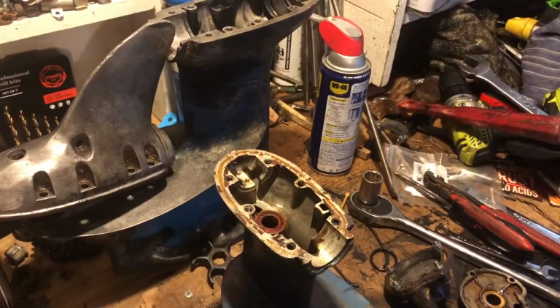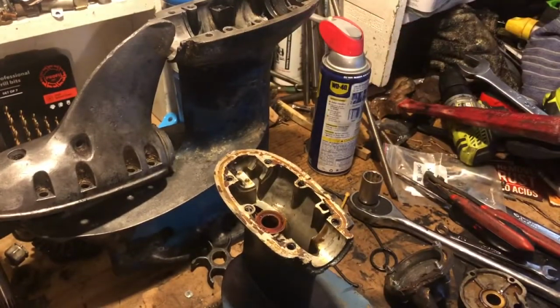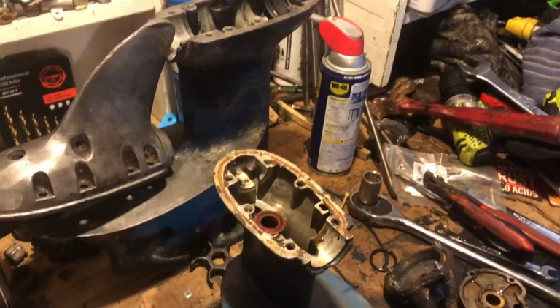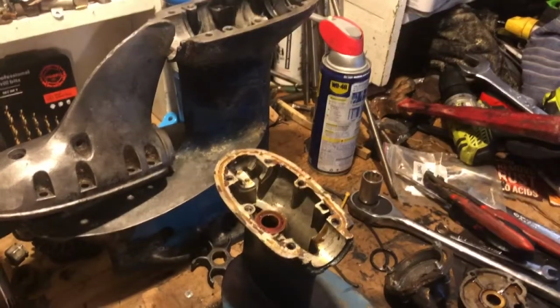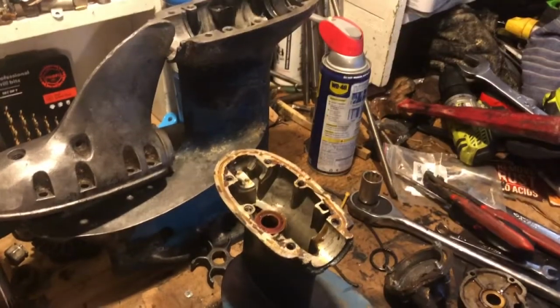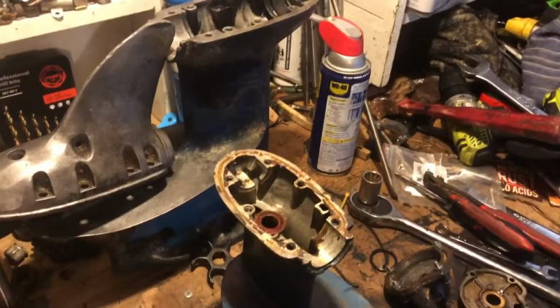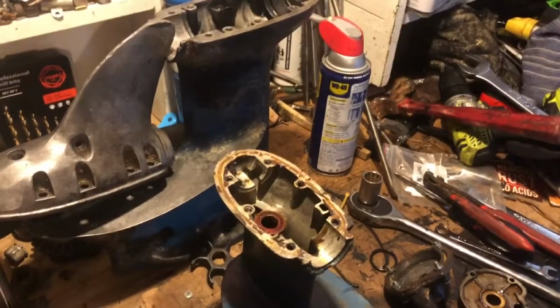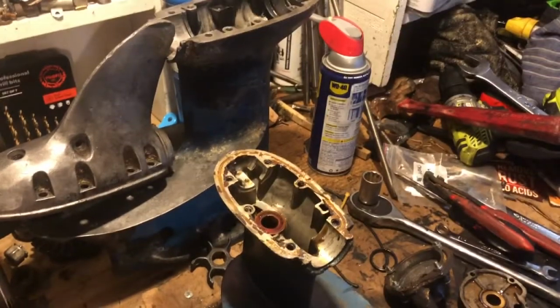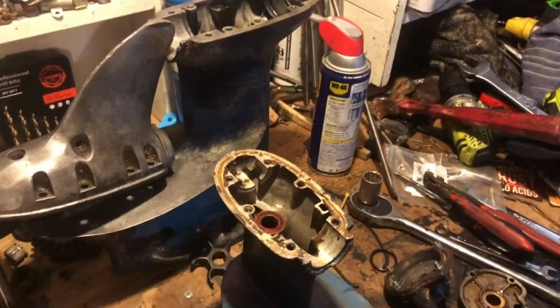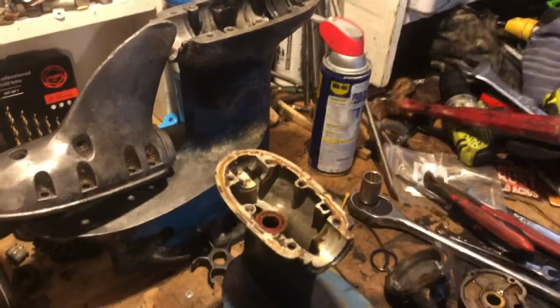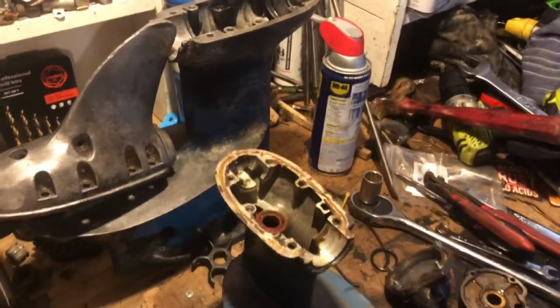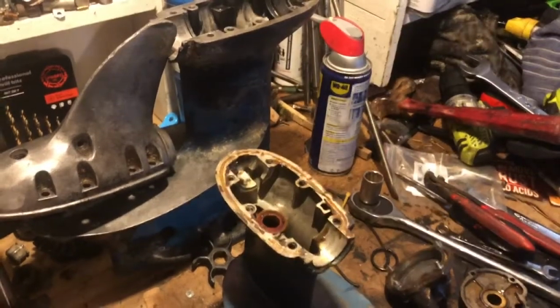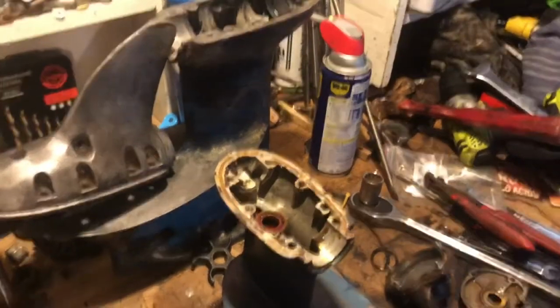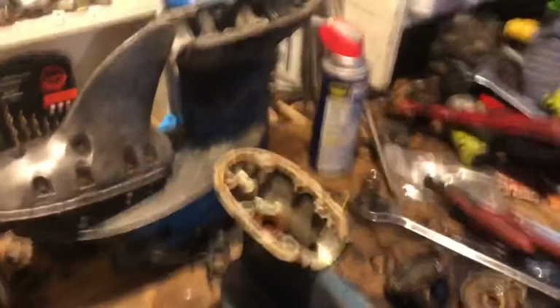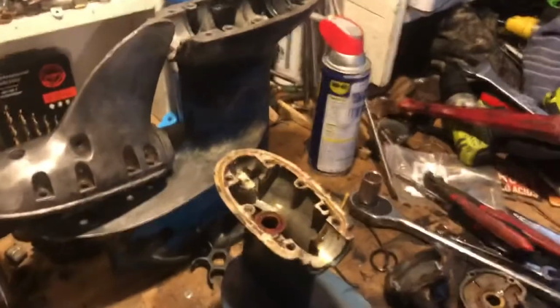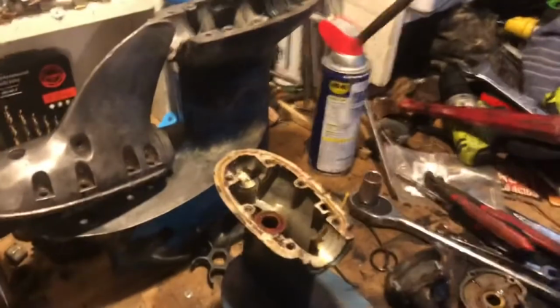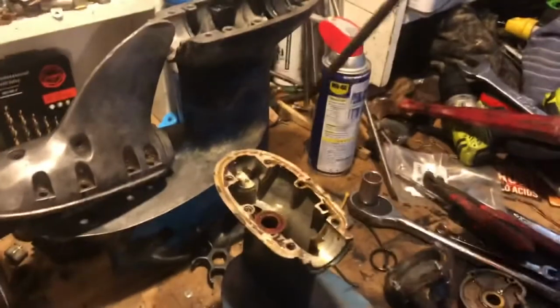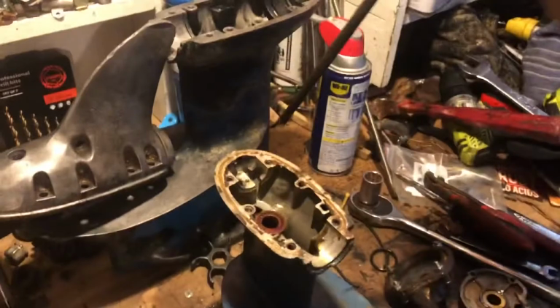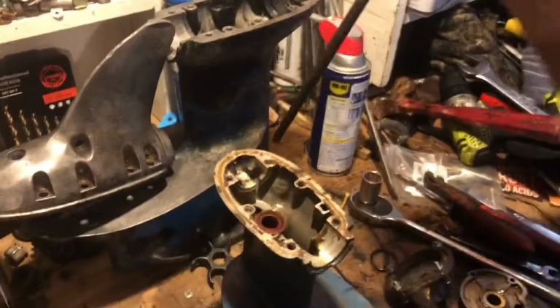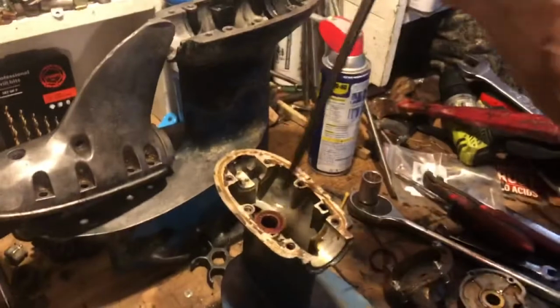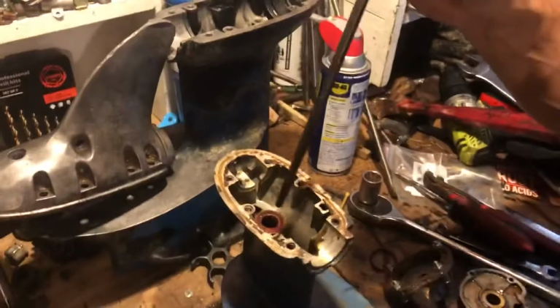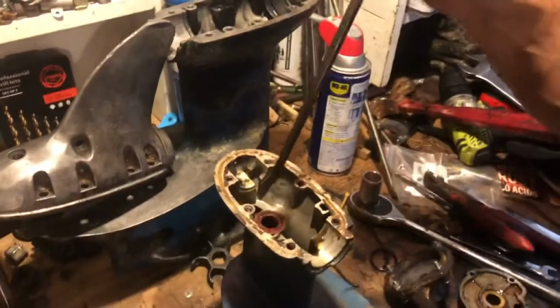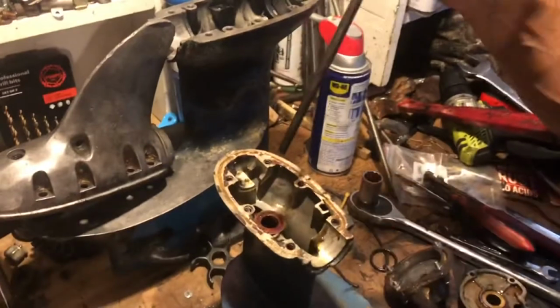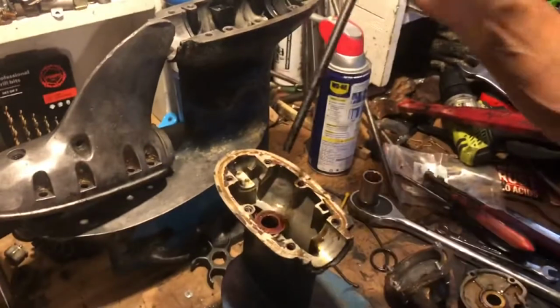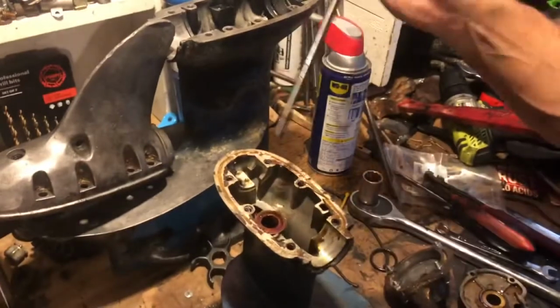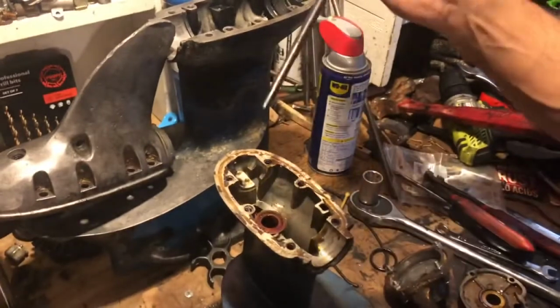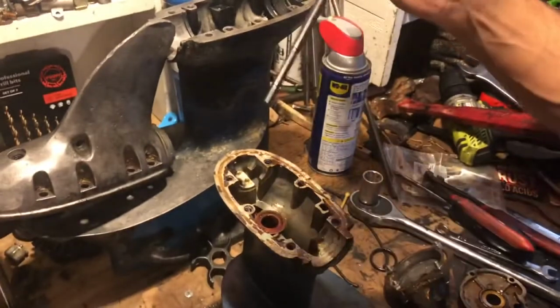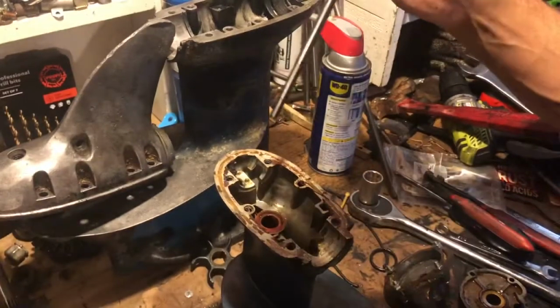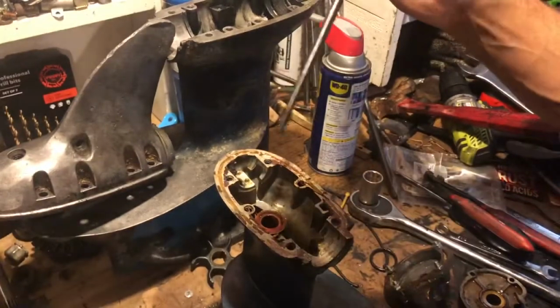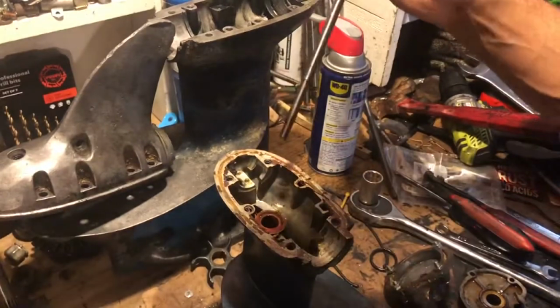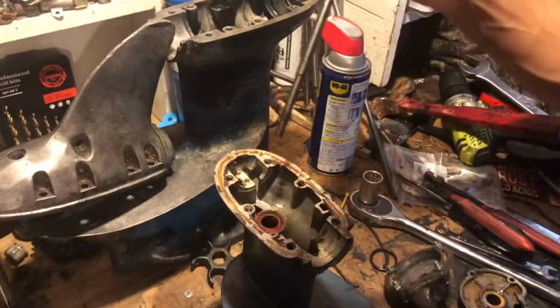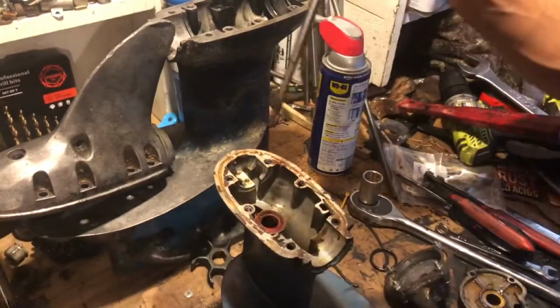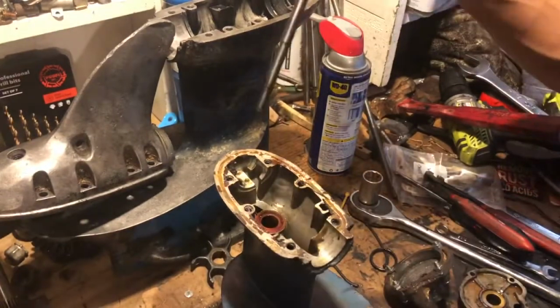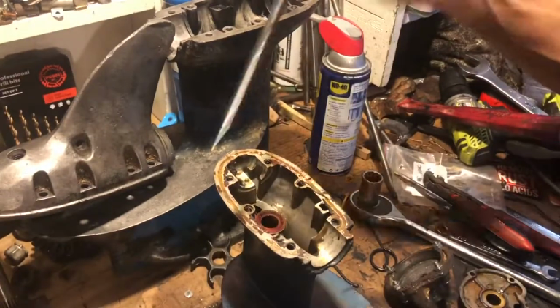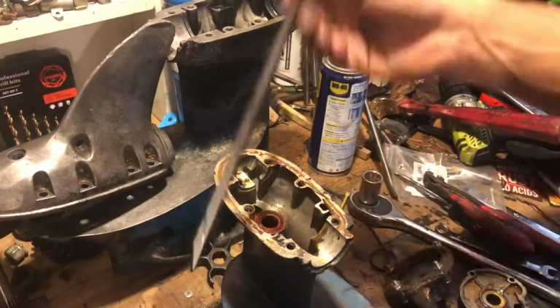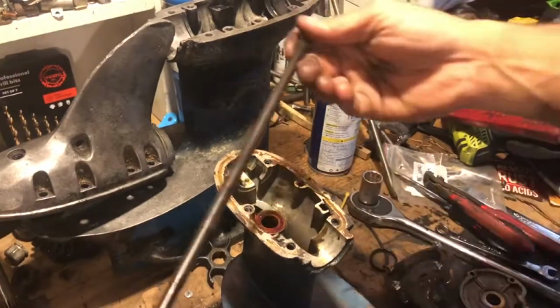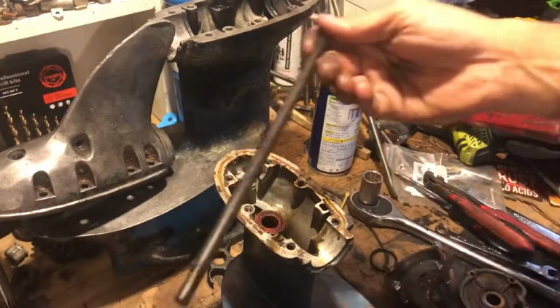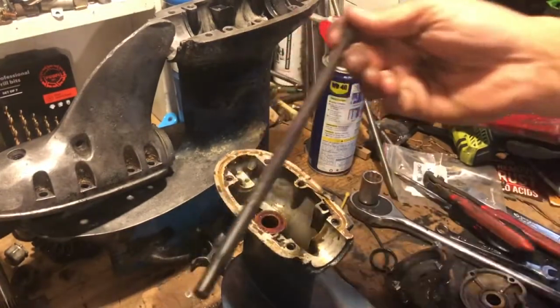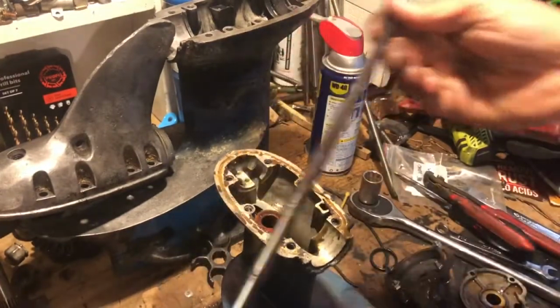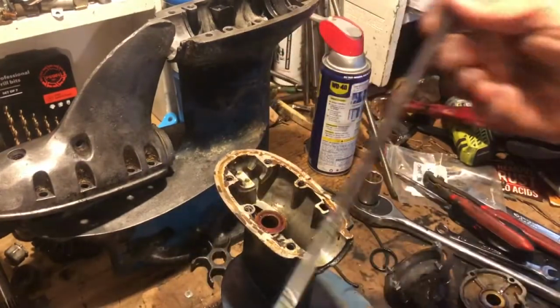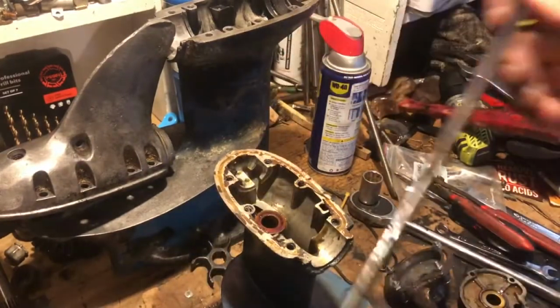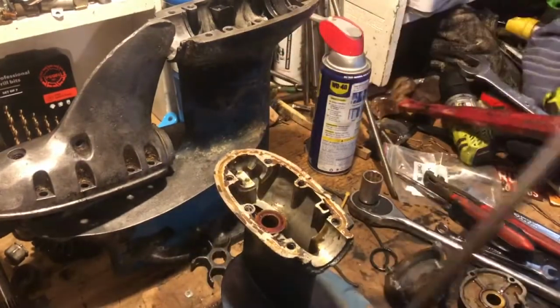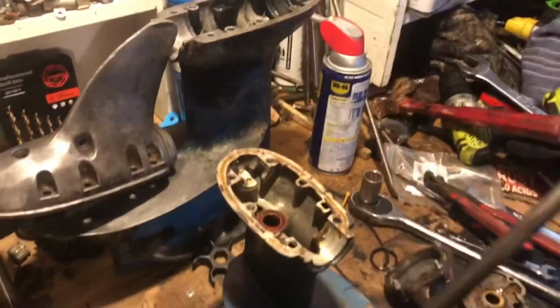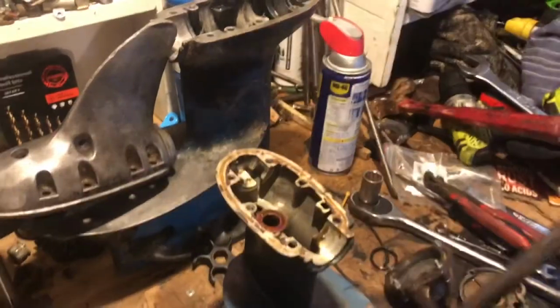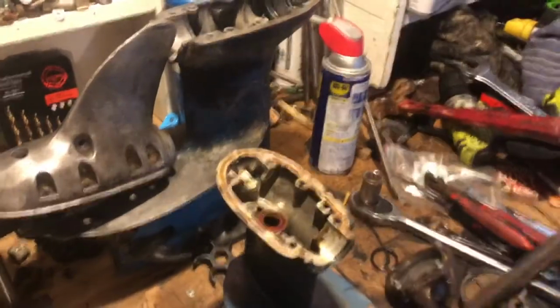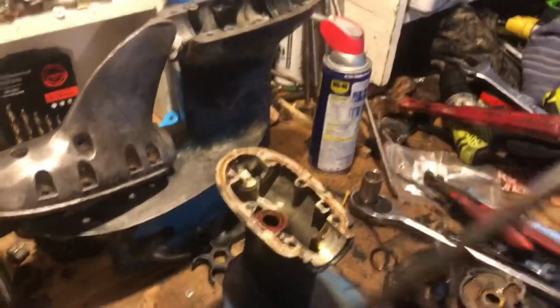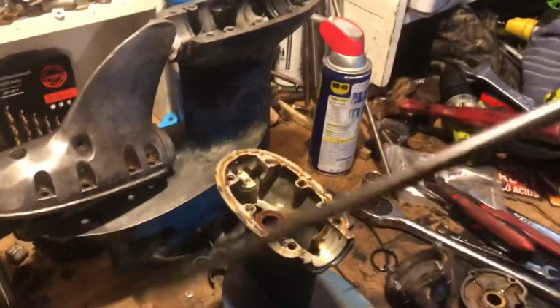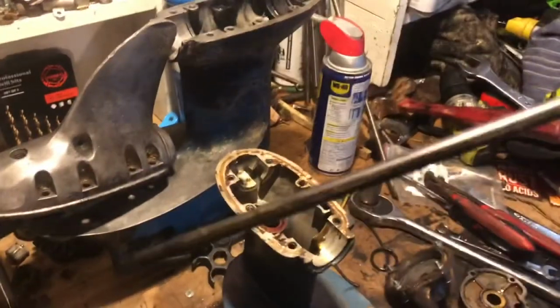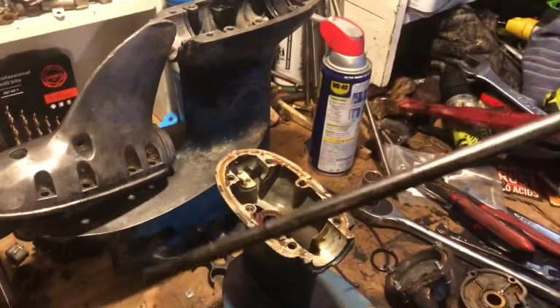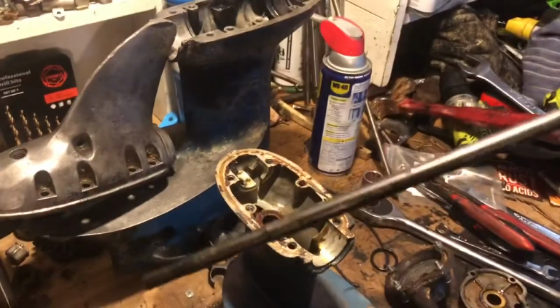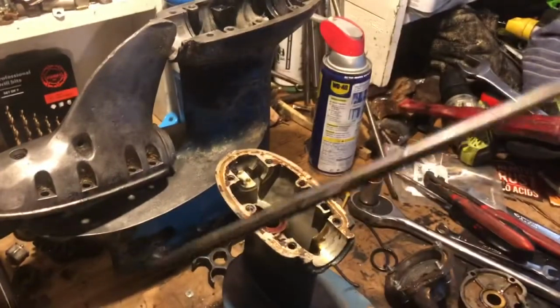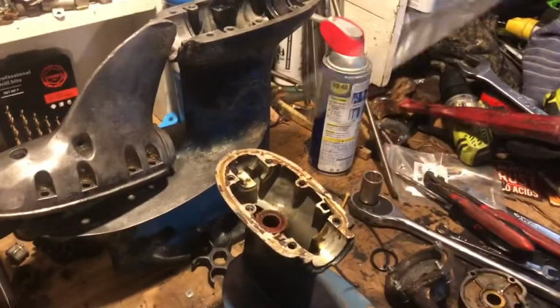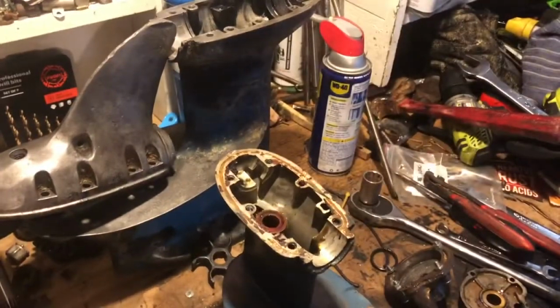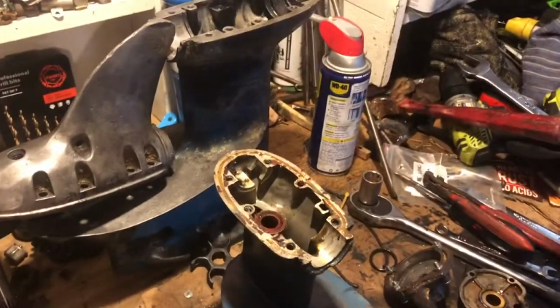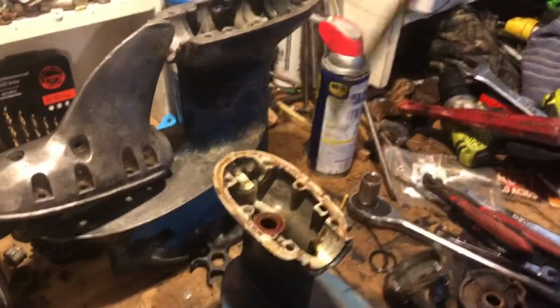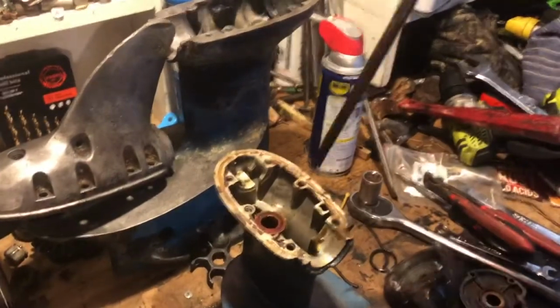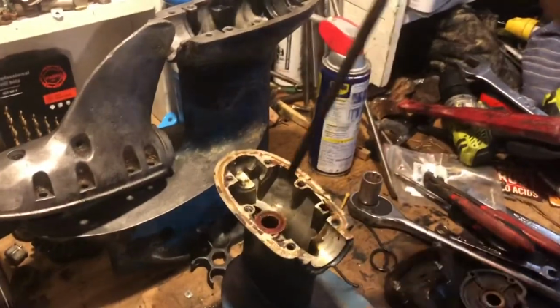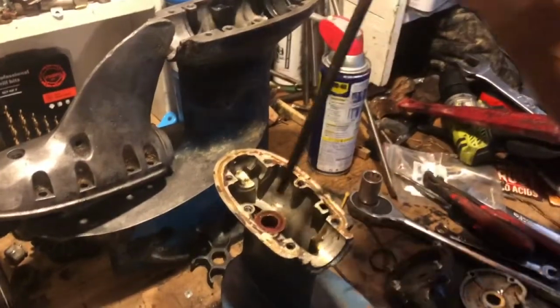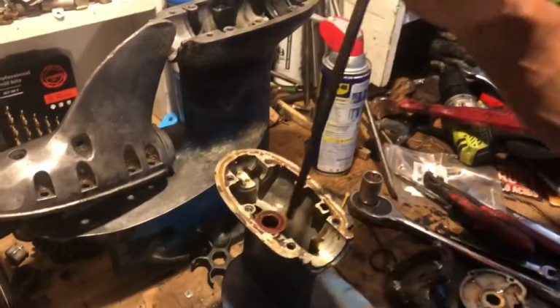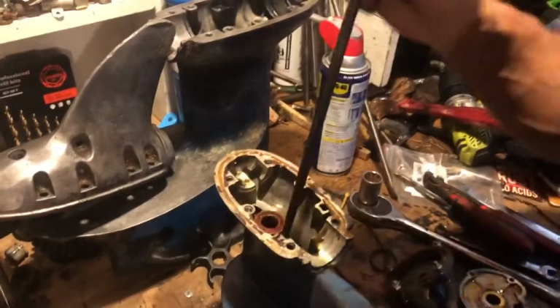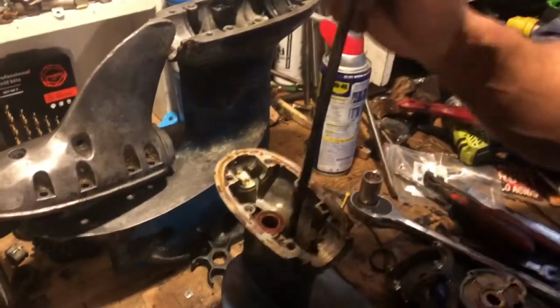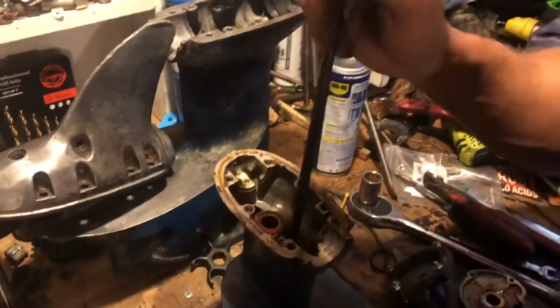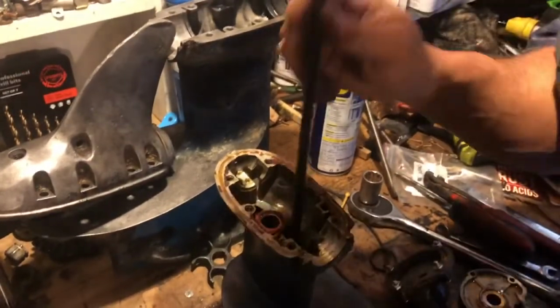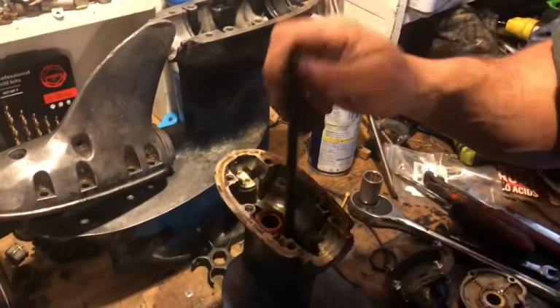Here's the cool bushing removal tool that took me forever to find.